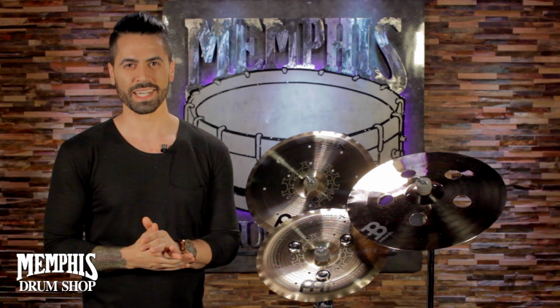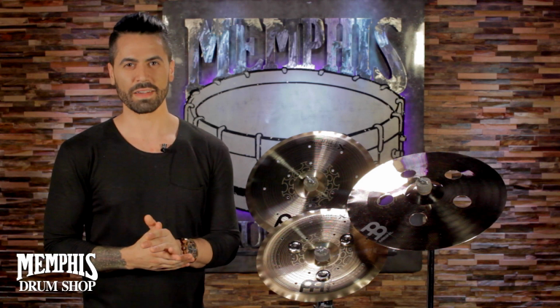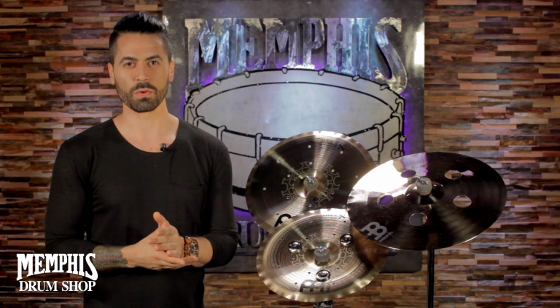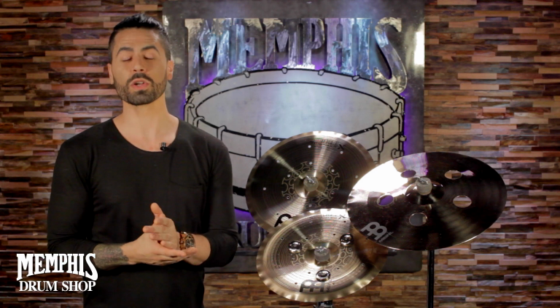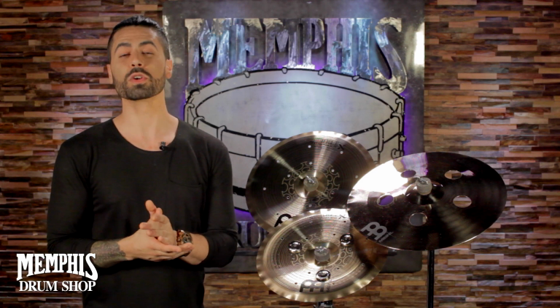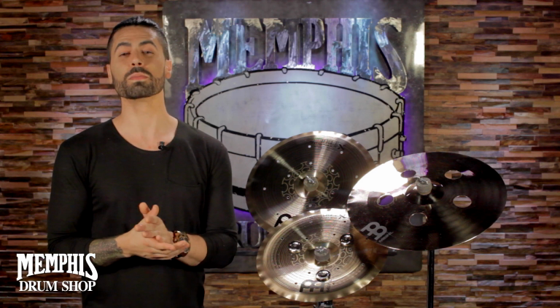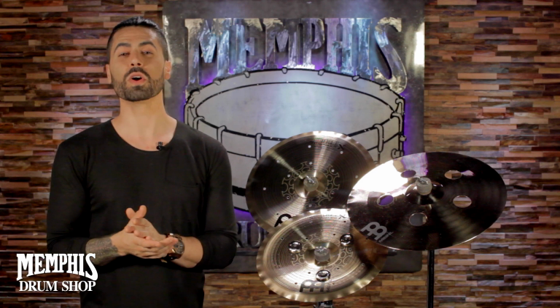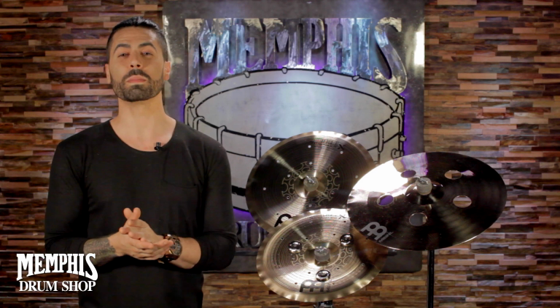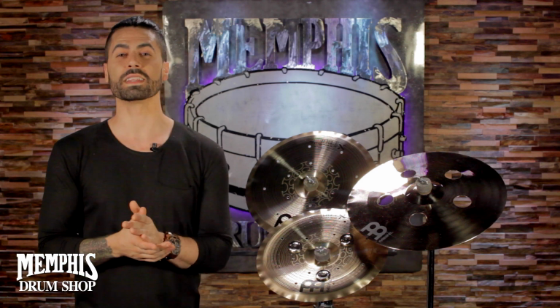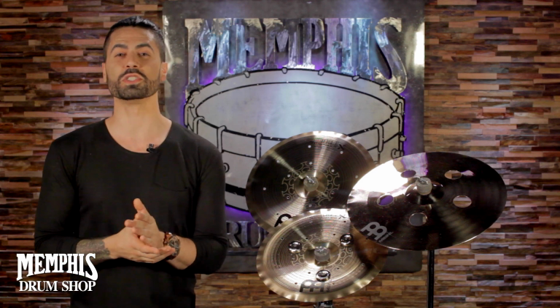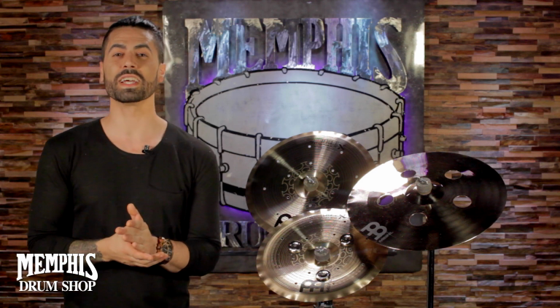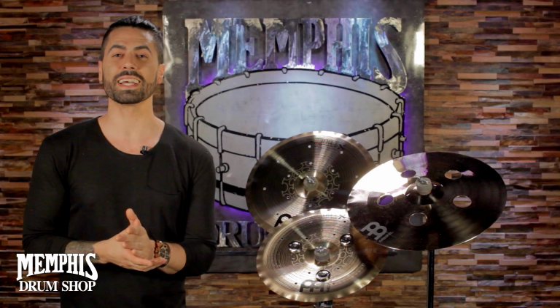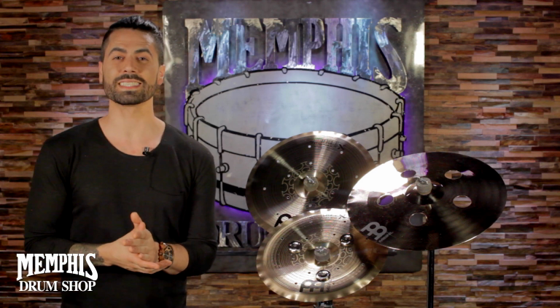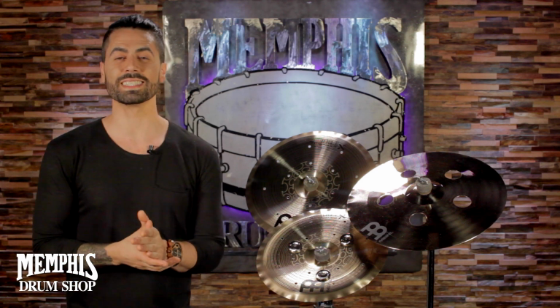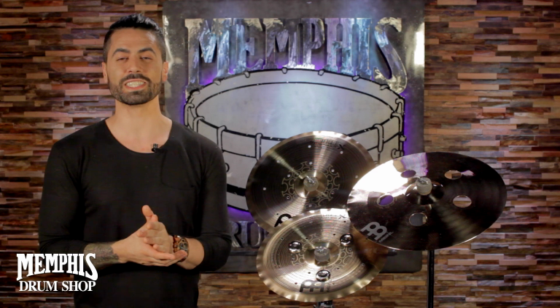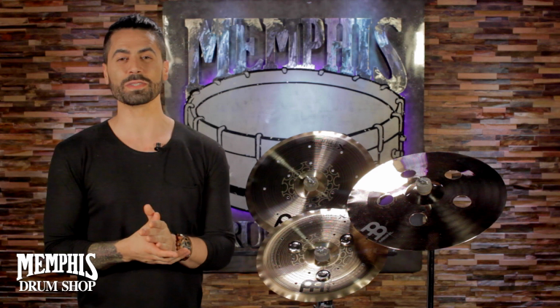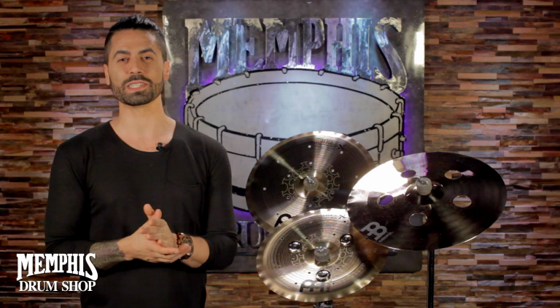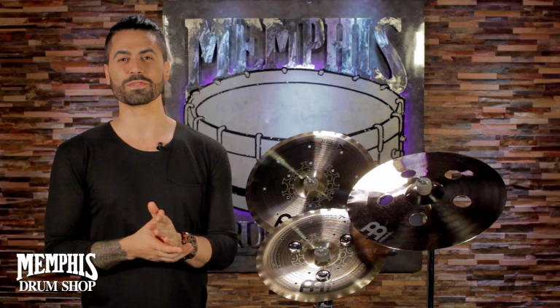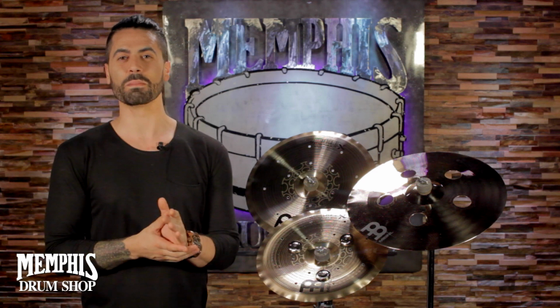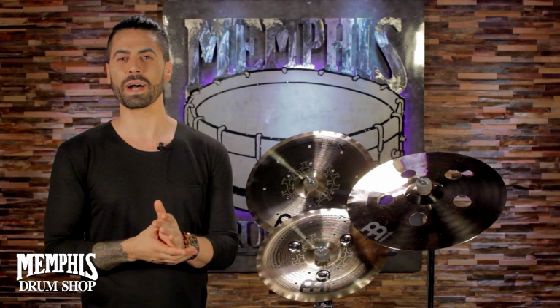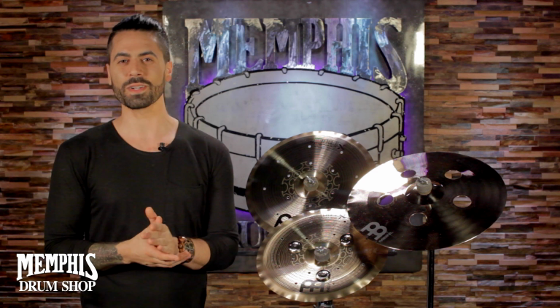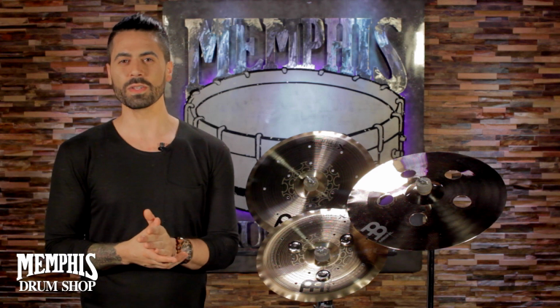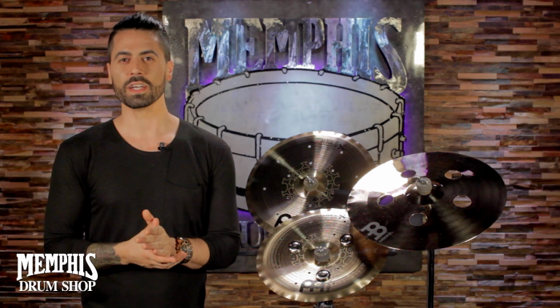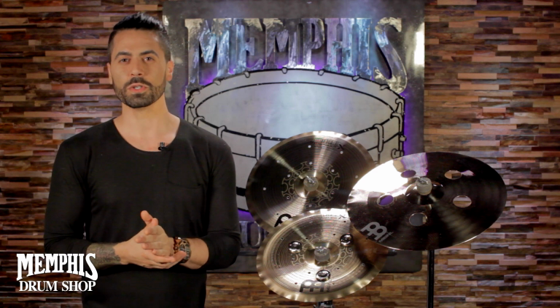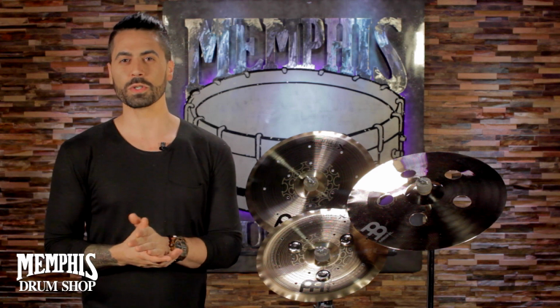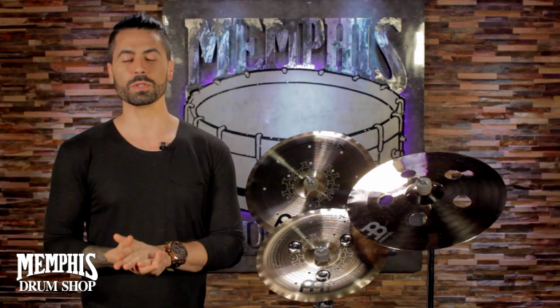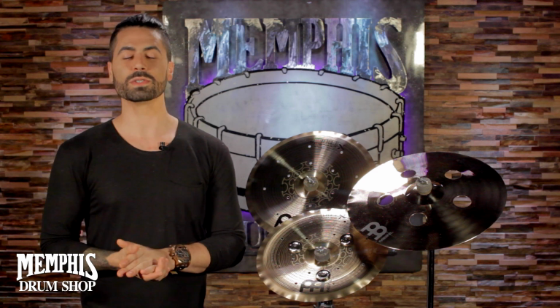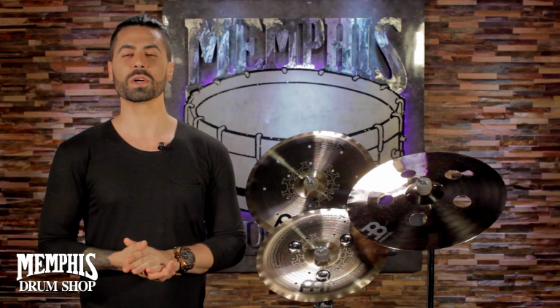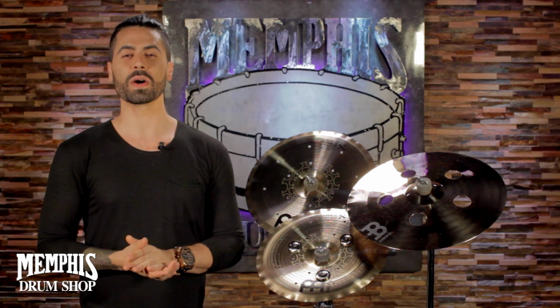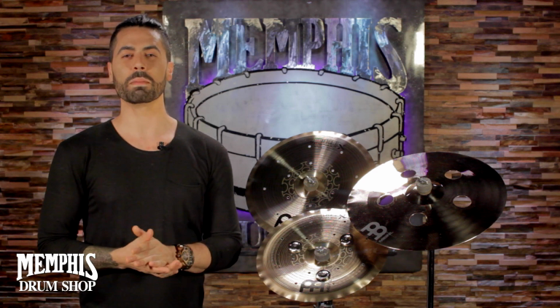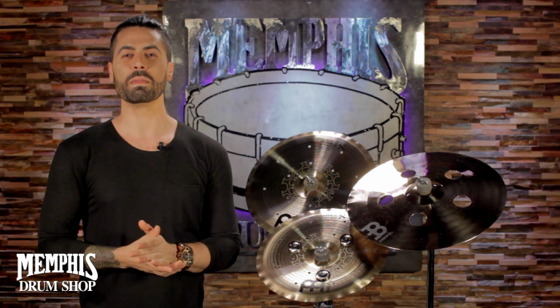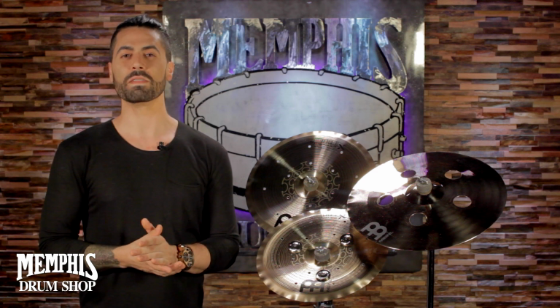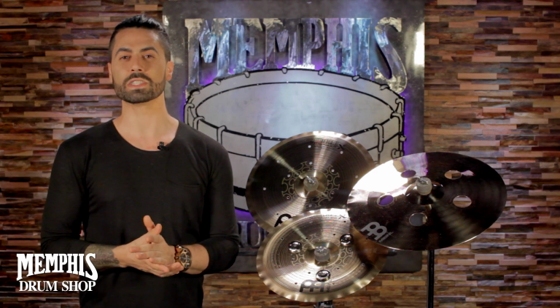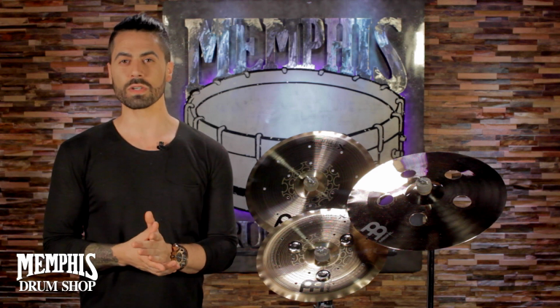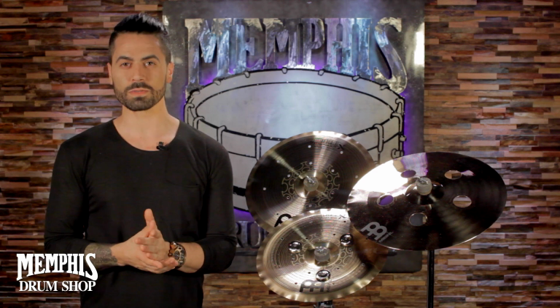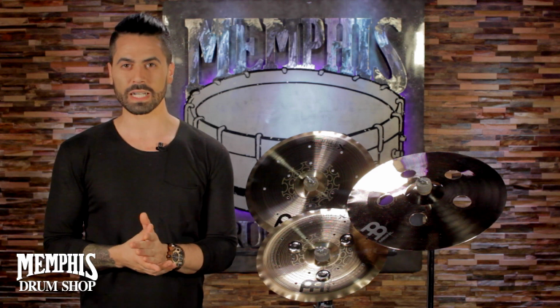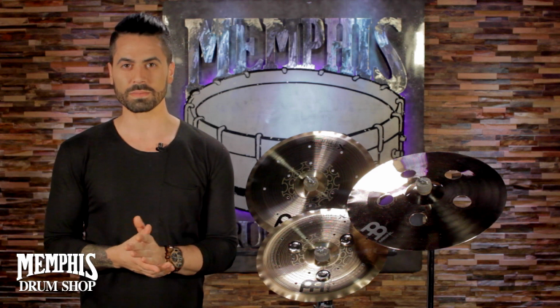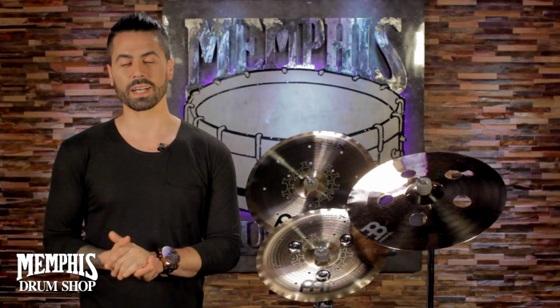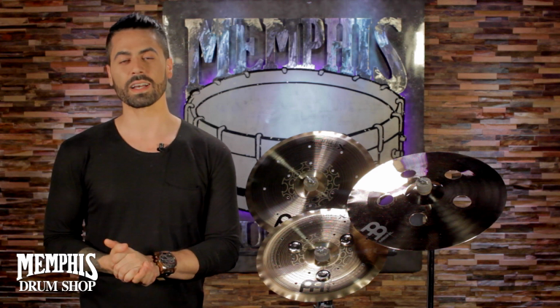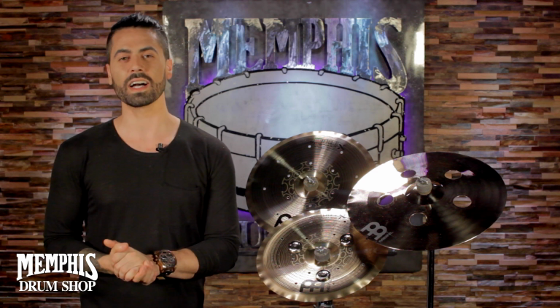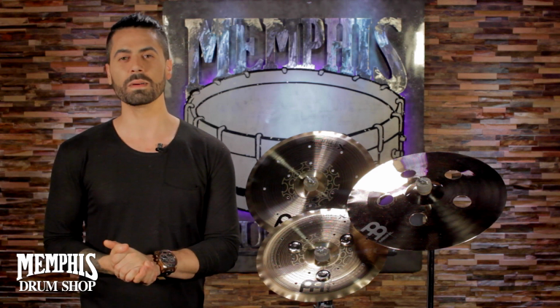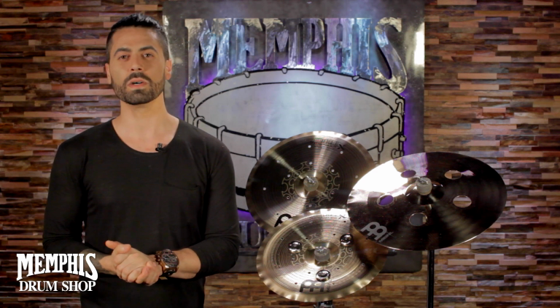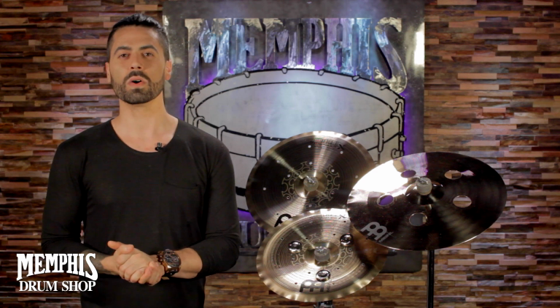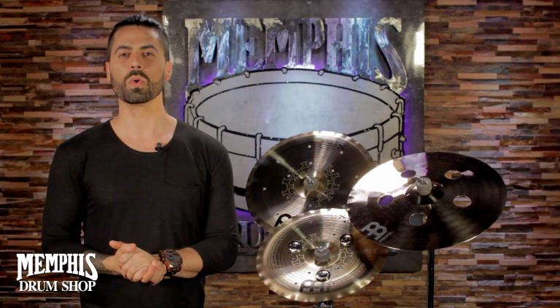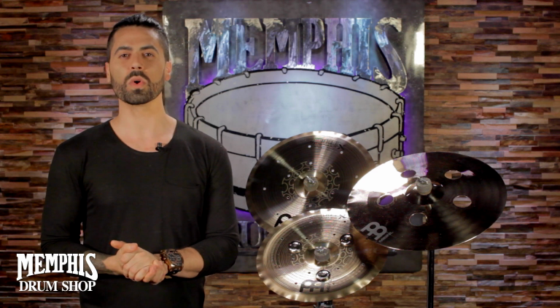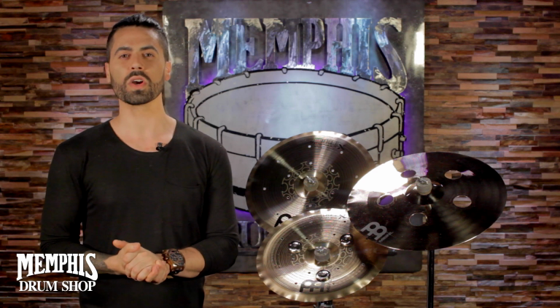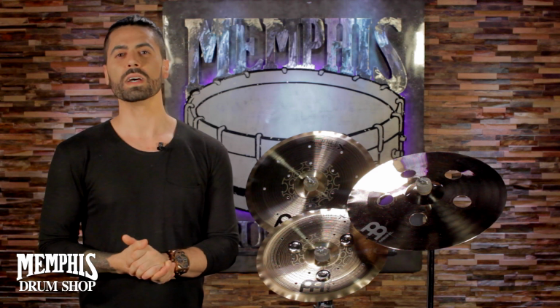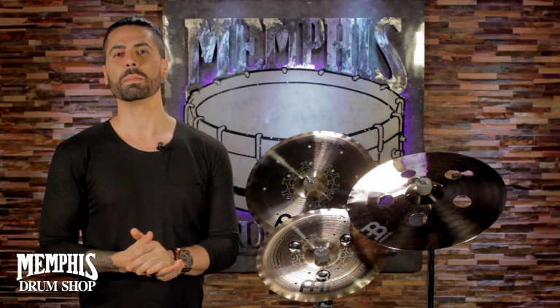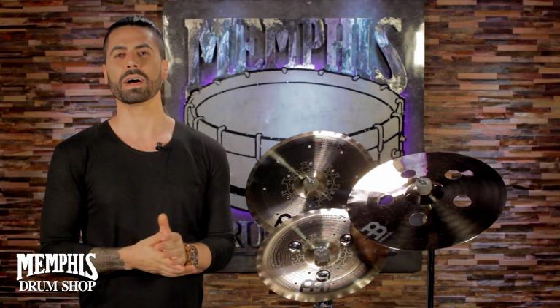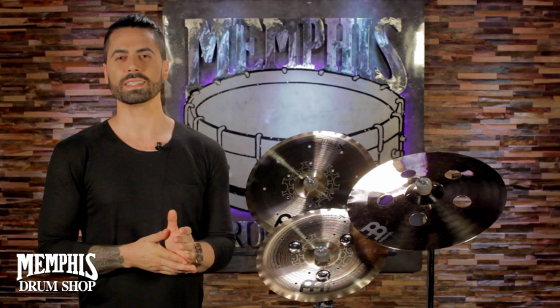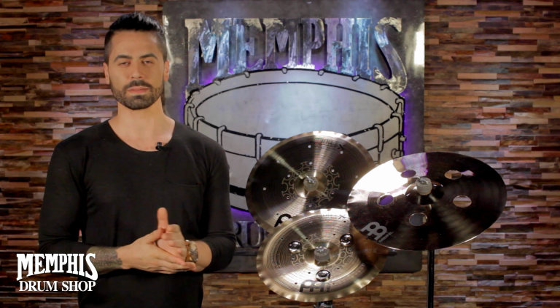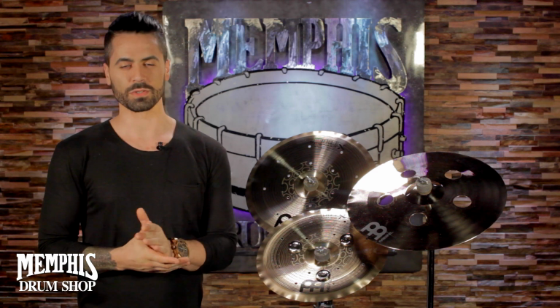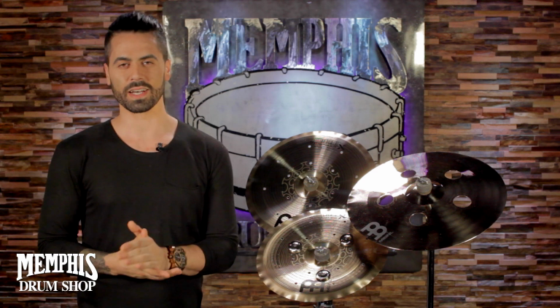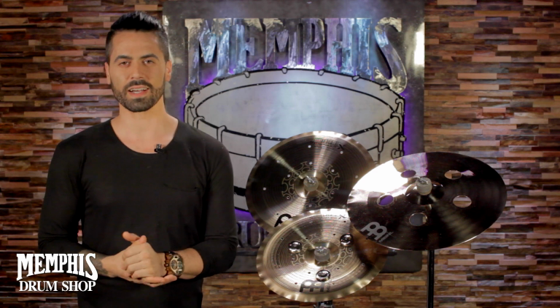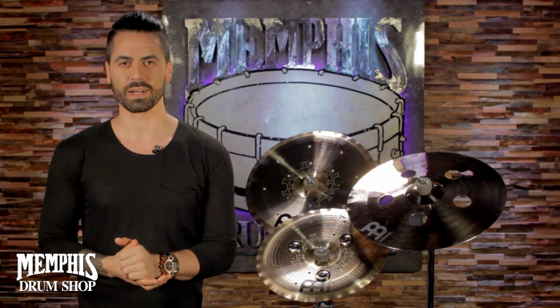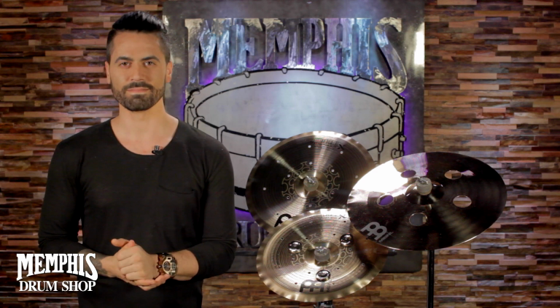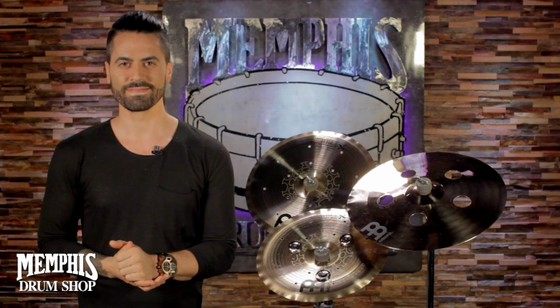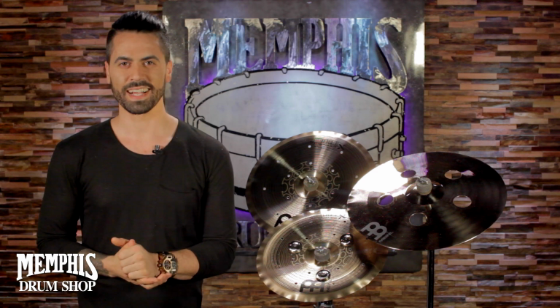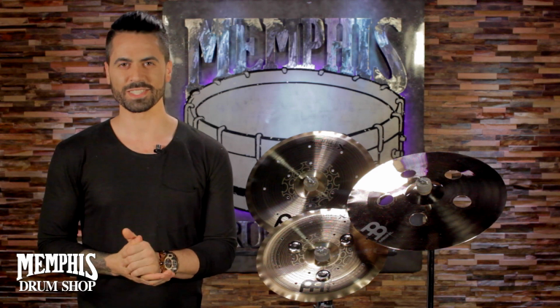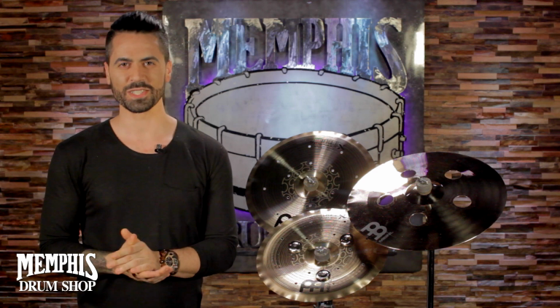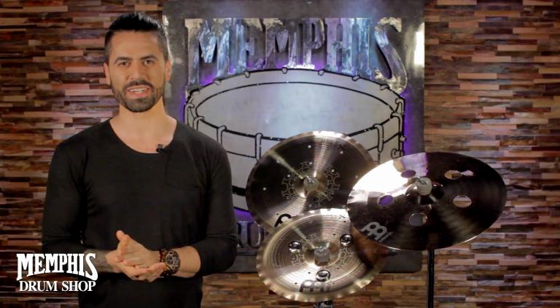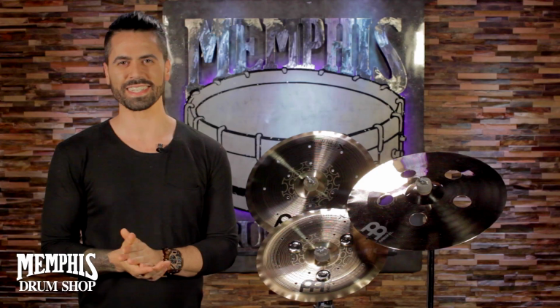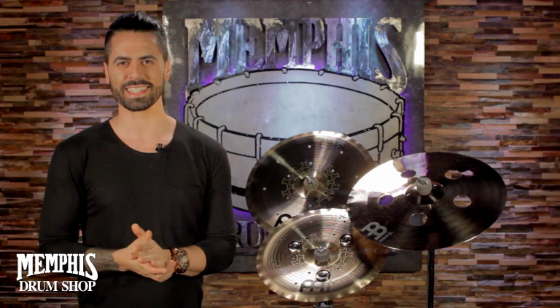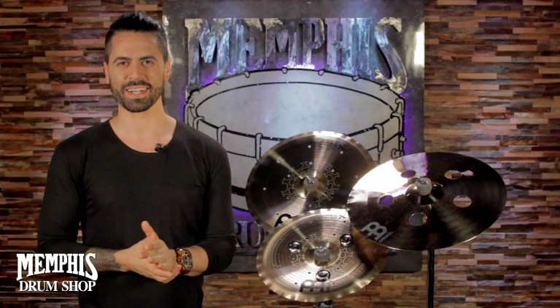If you want to learn more about the Gen X series from Meinl, you can do so at memphisdrumshop.com or mysymbol.com. I'll see you guys there.